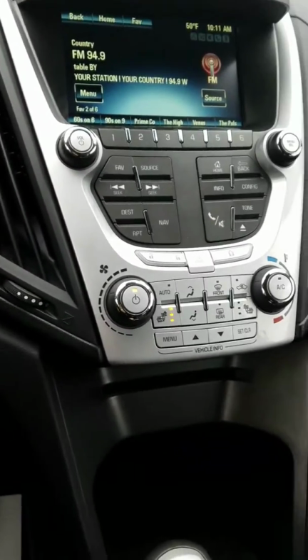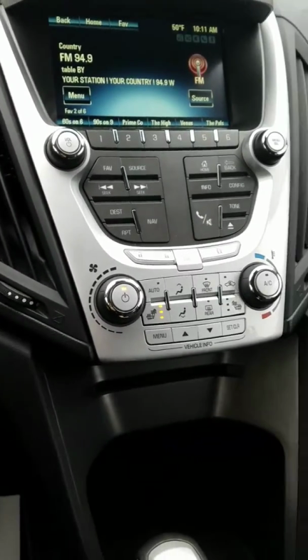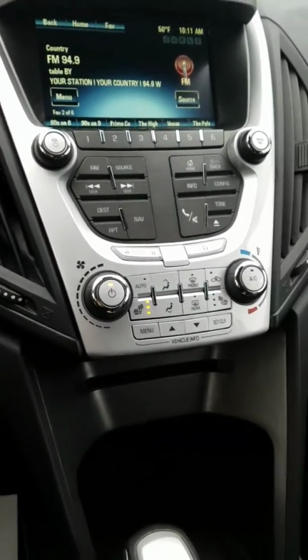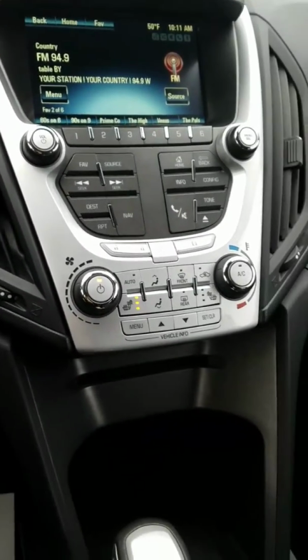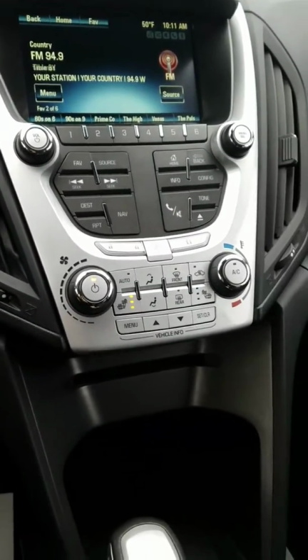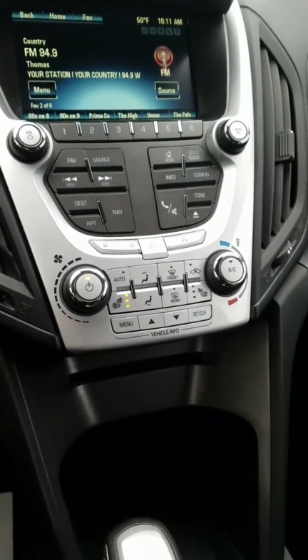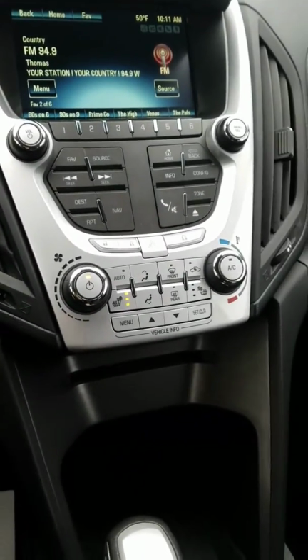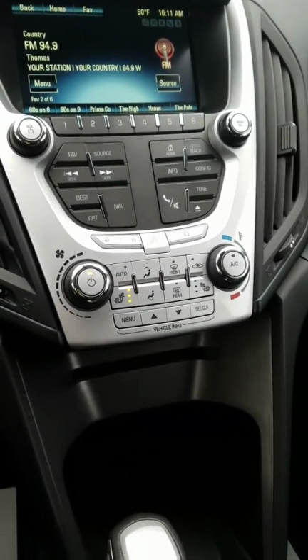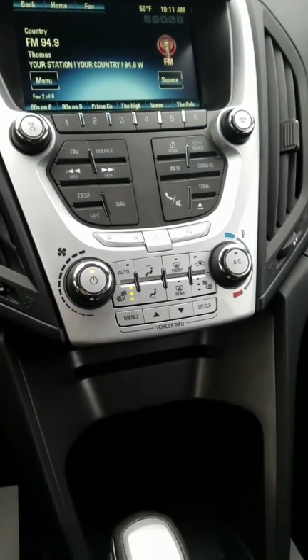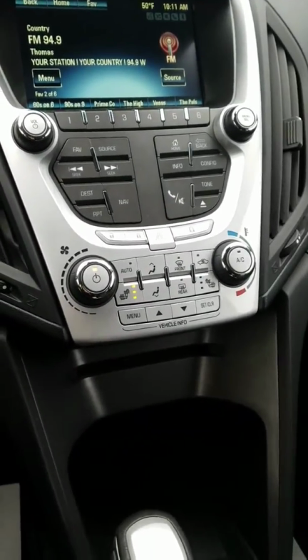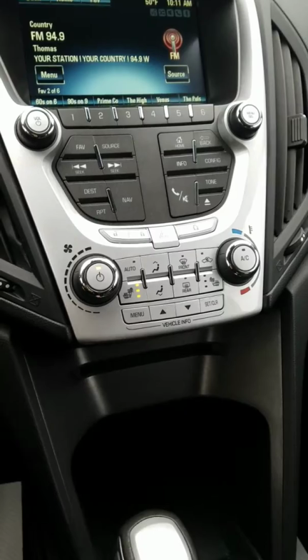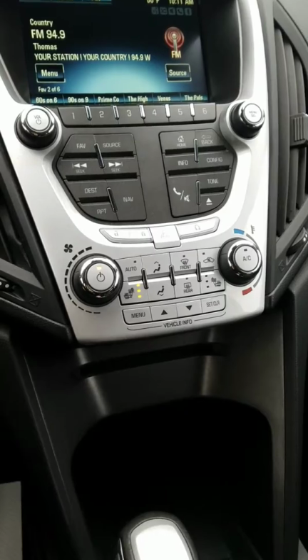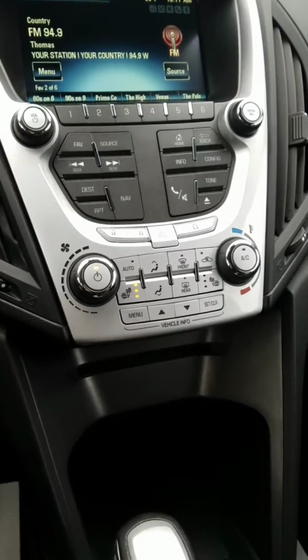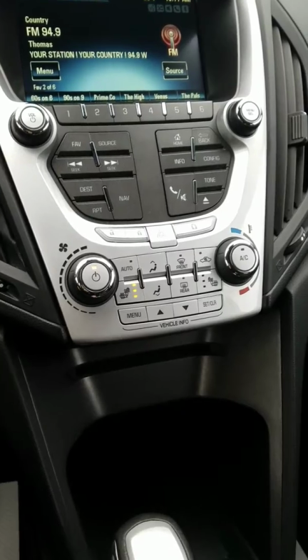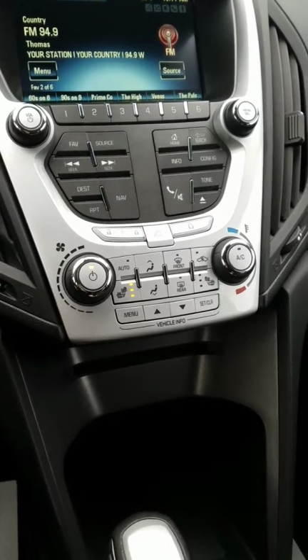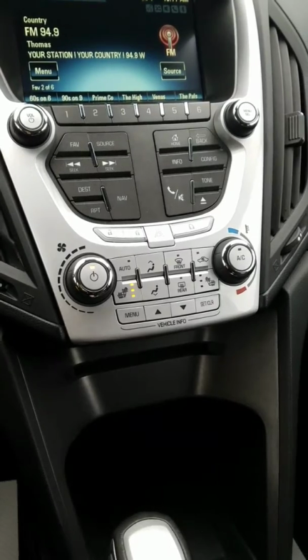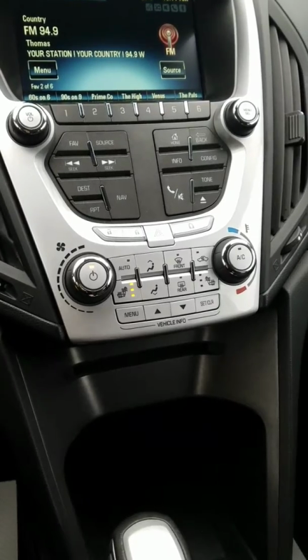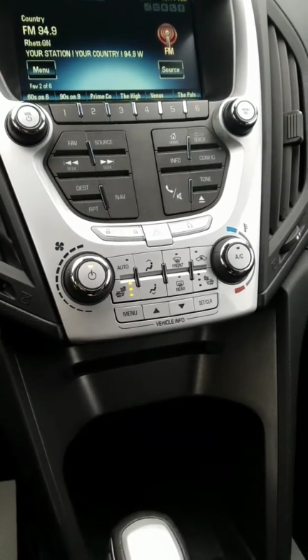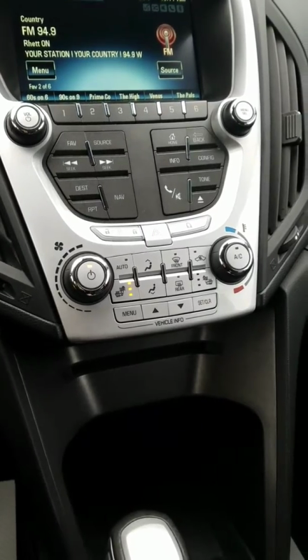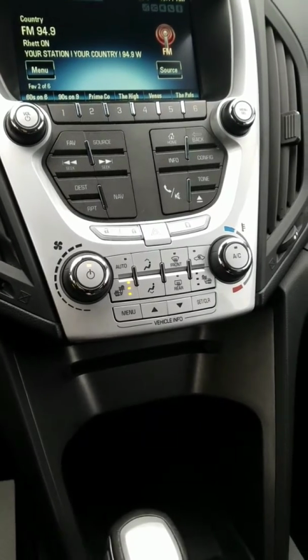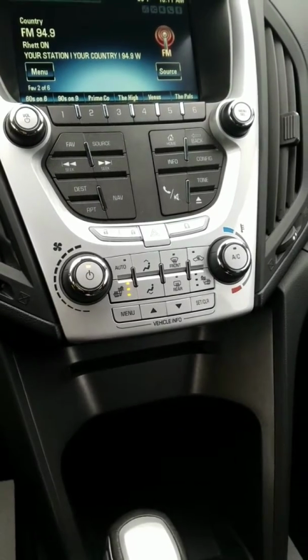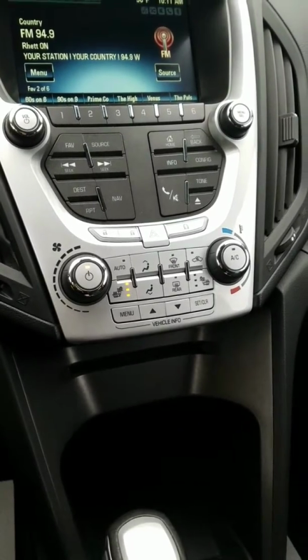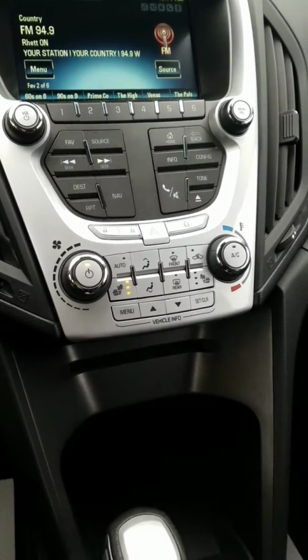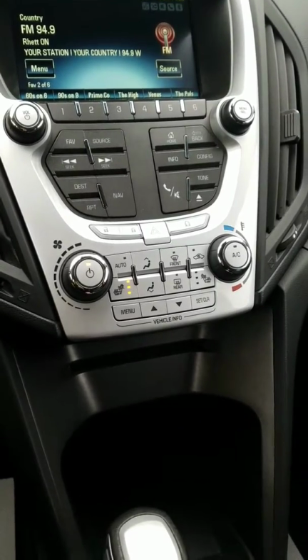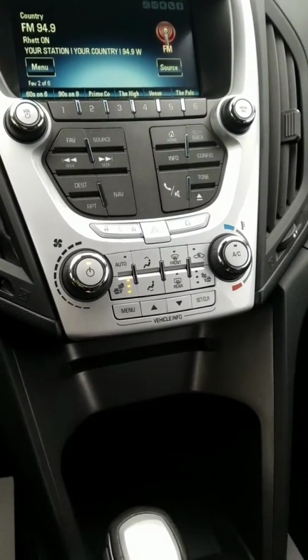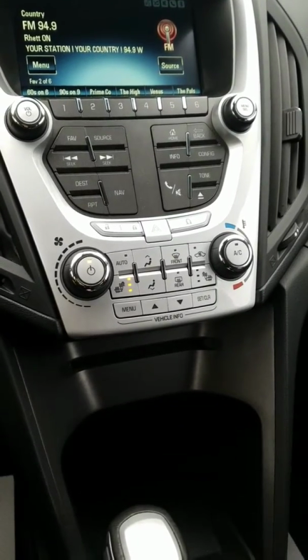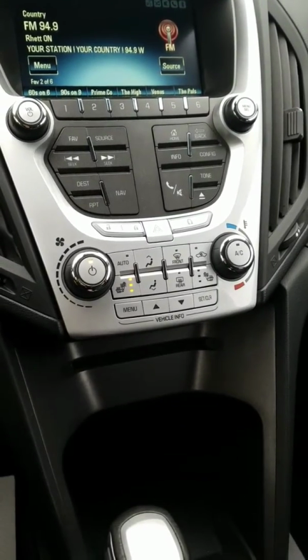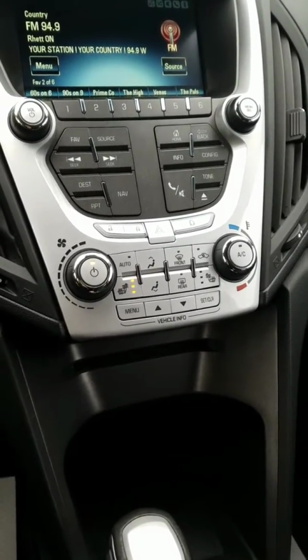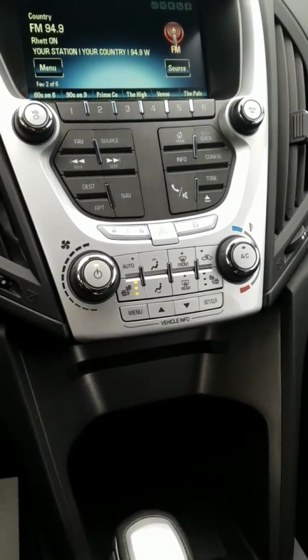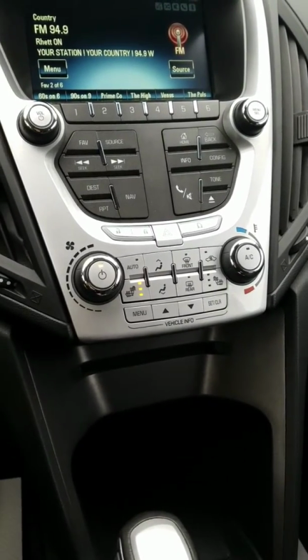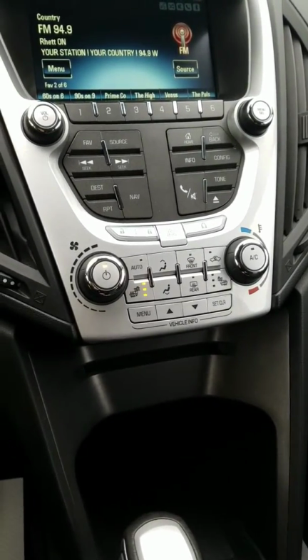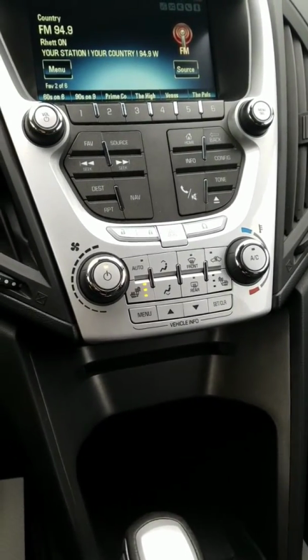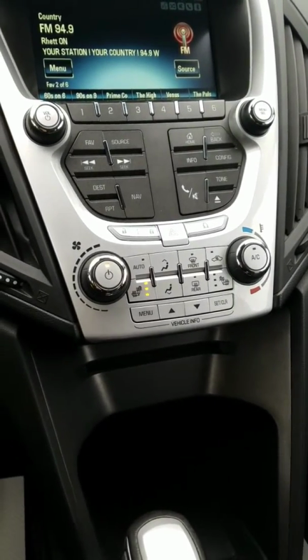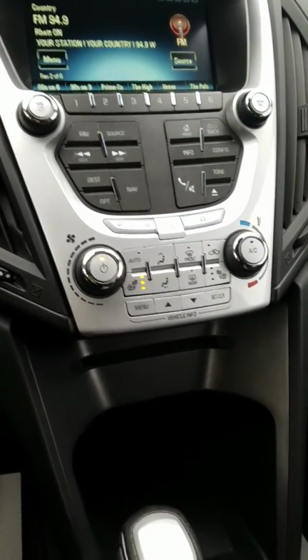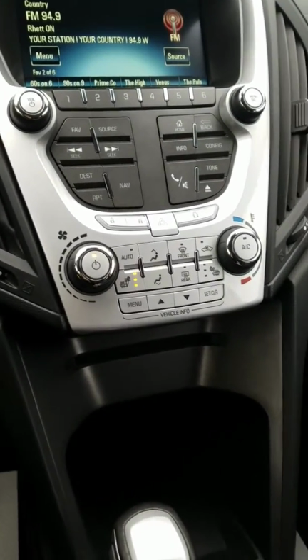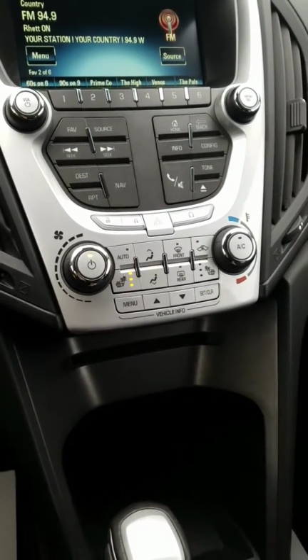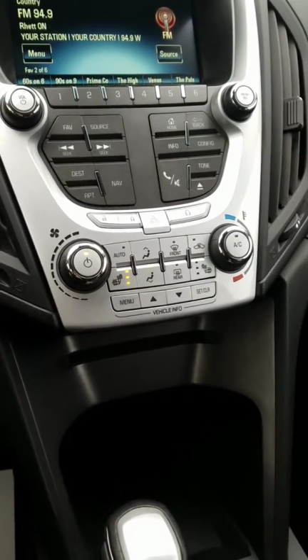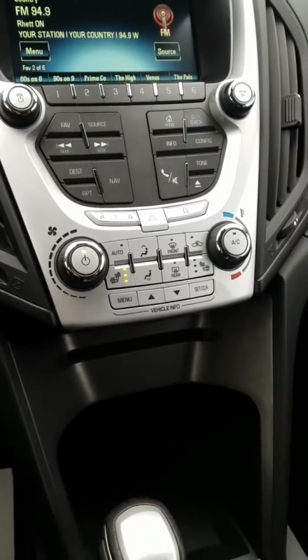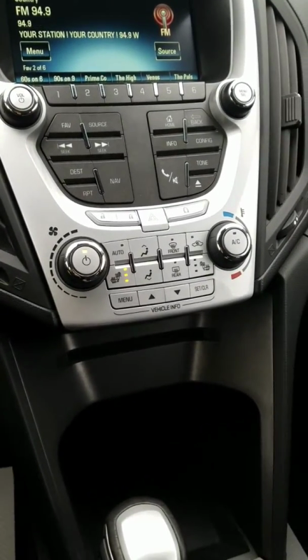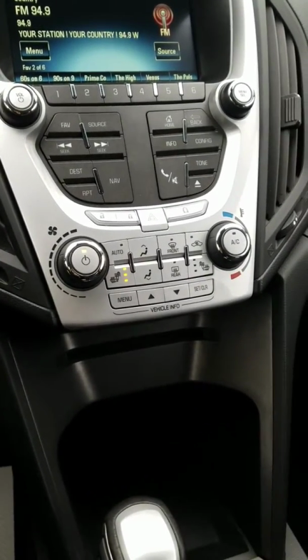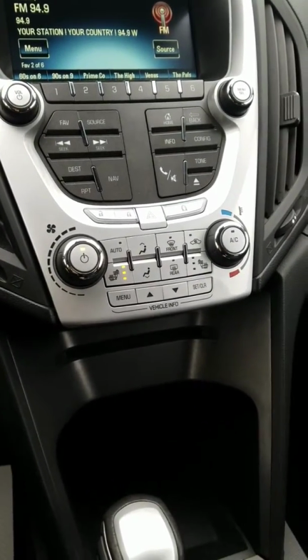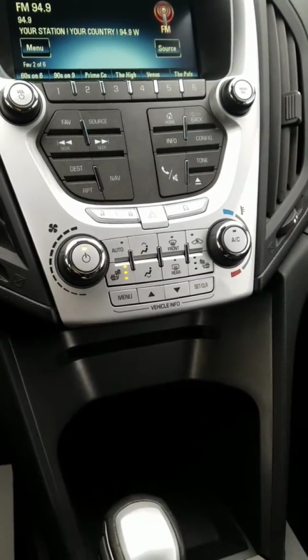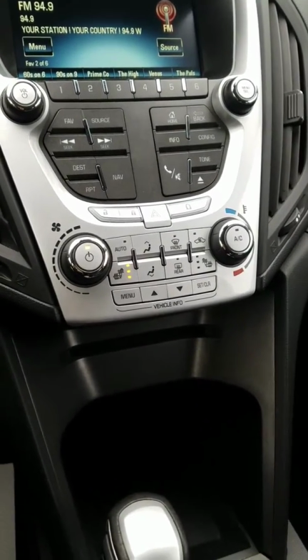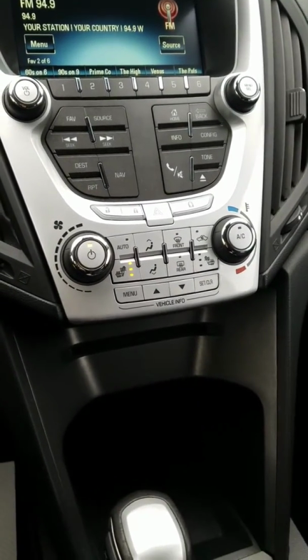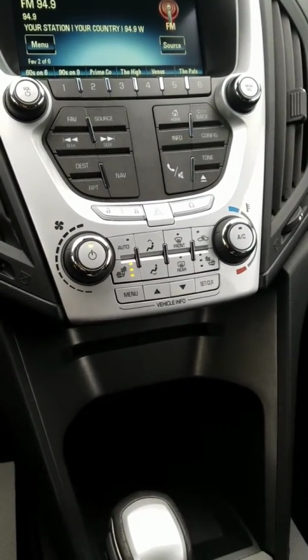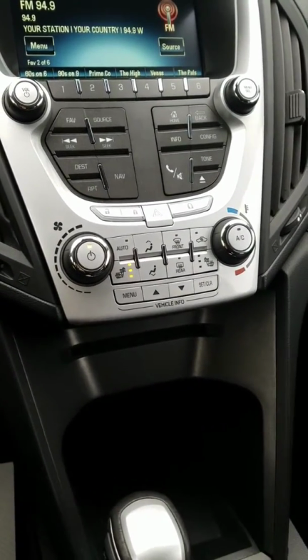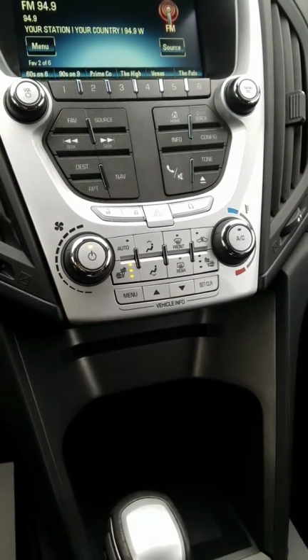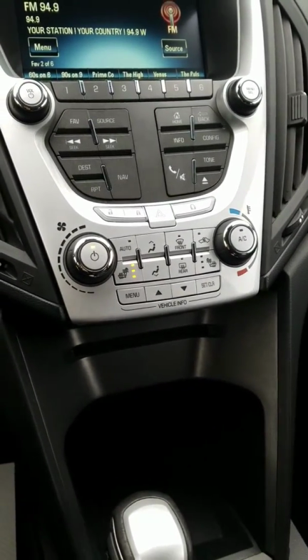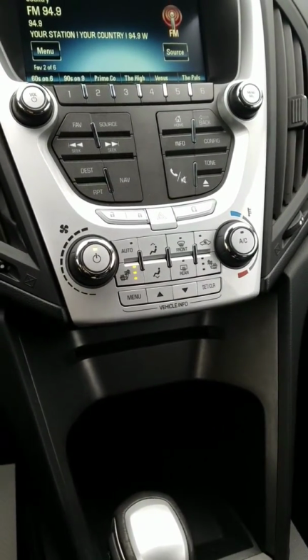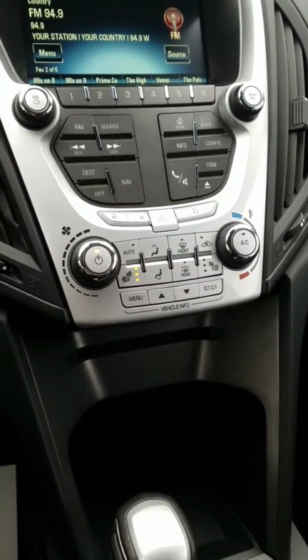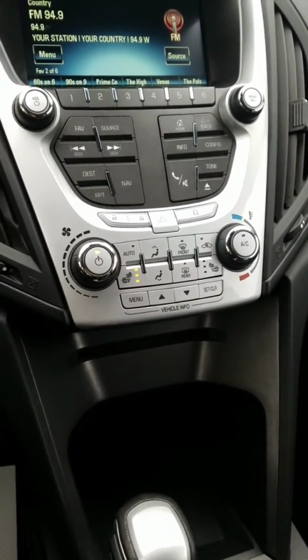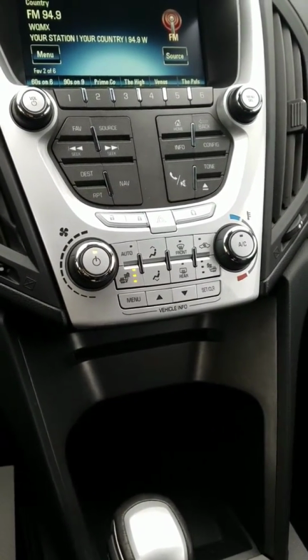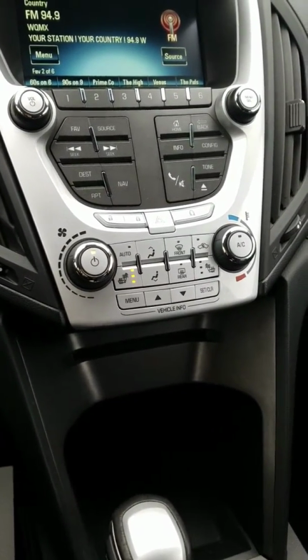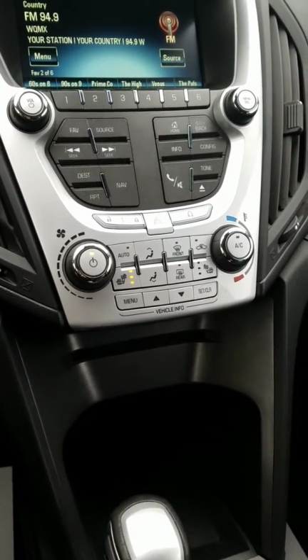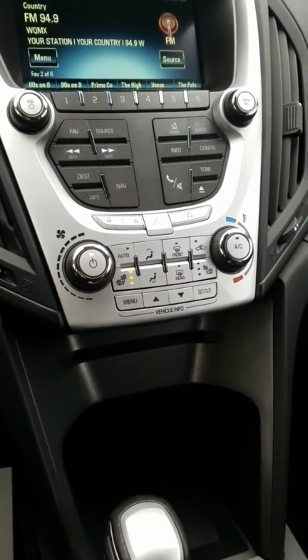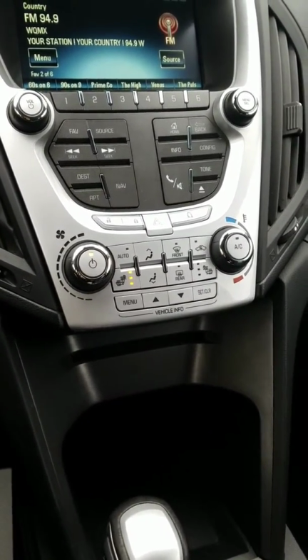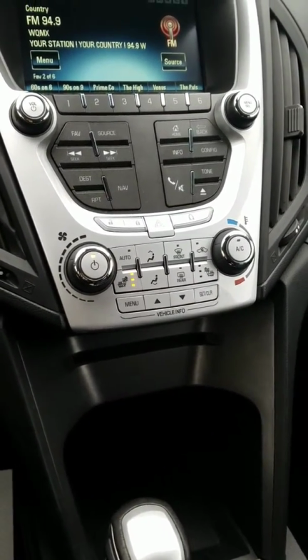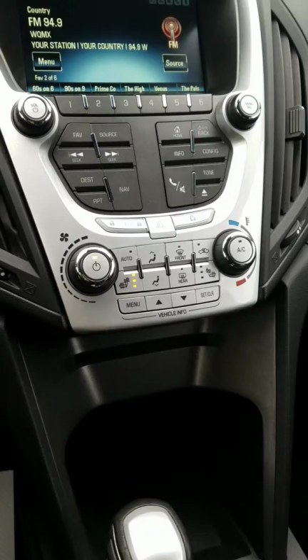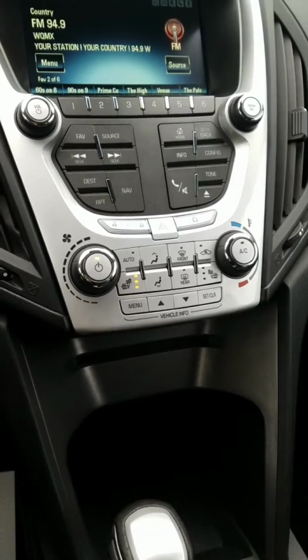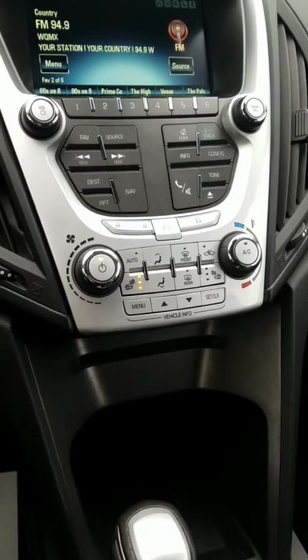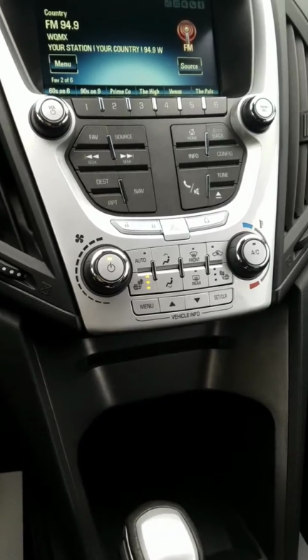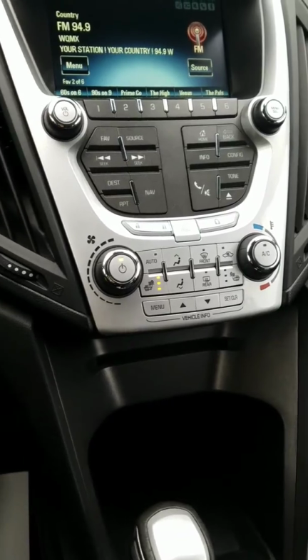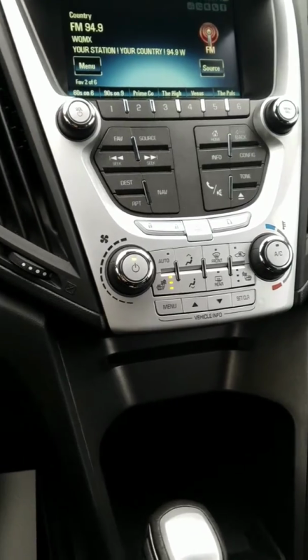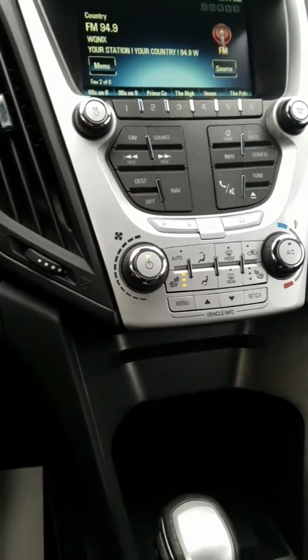You do have climate control settings equipped with the heated seats. Also, rear defrost, front defrost, and more.